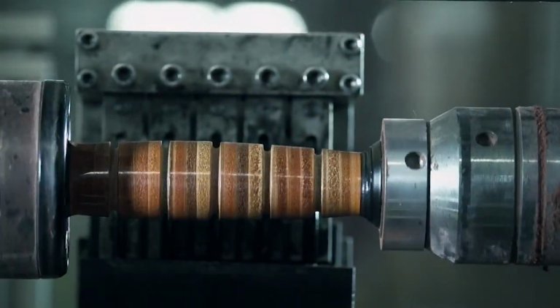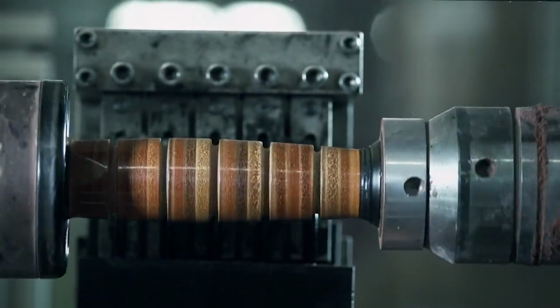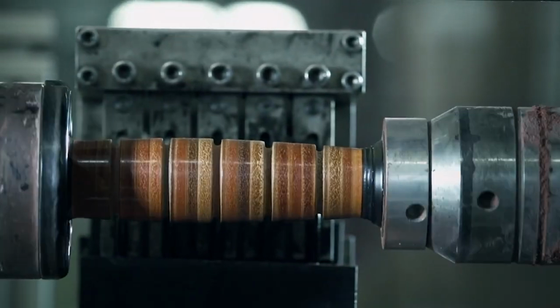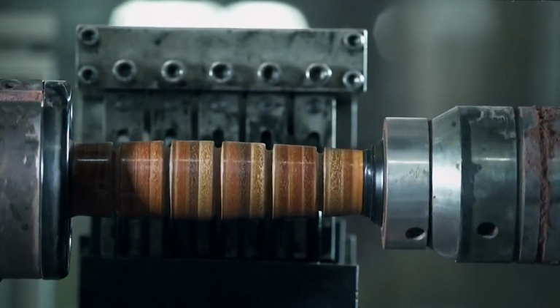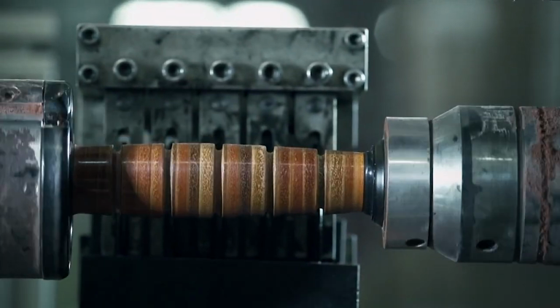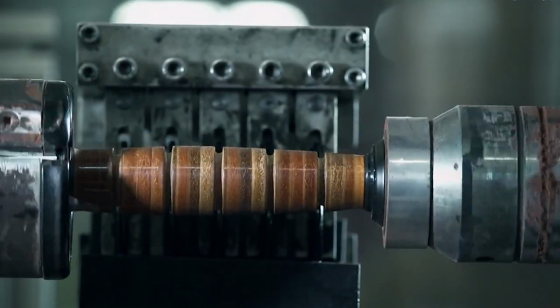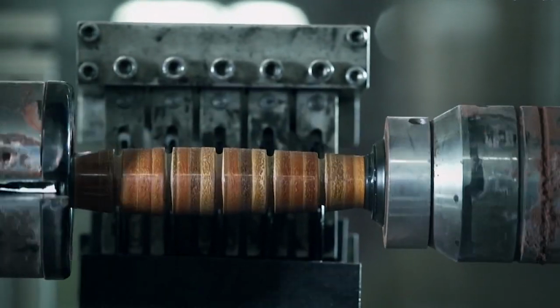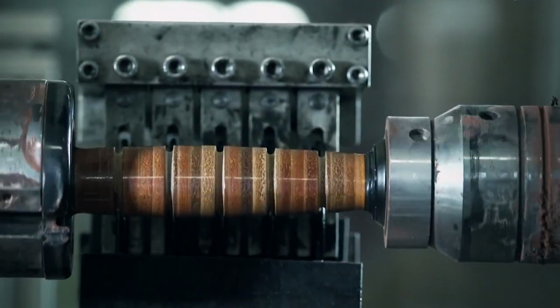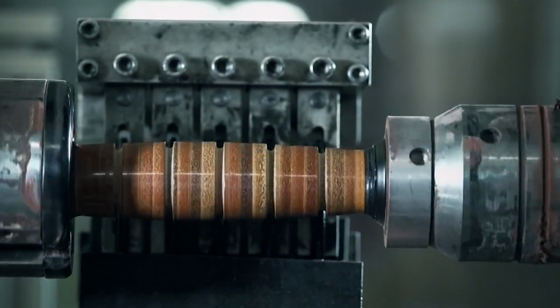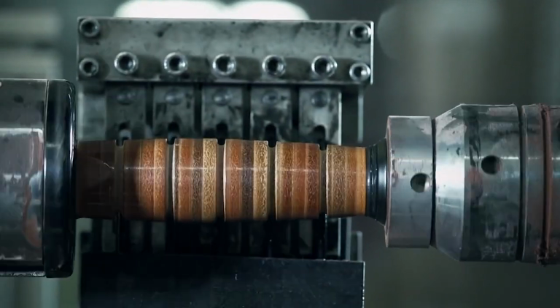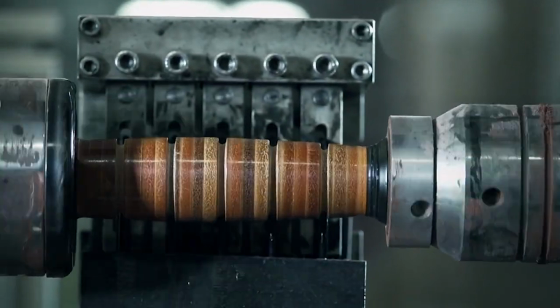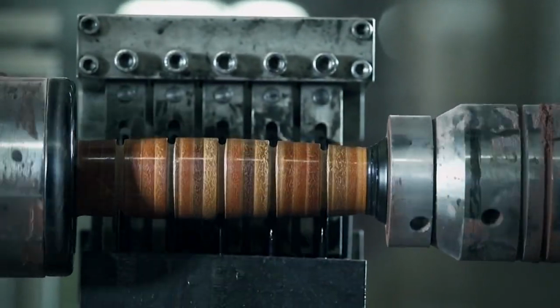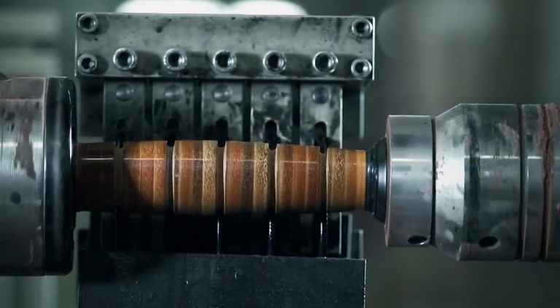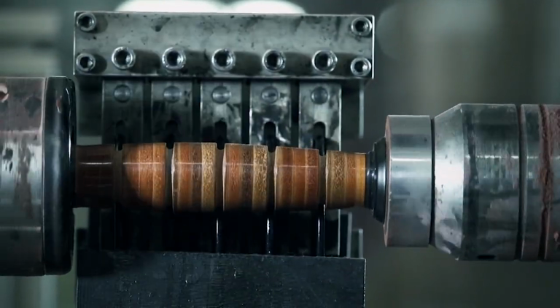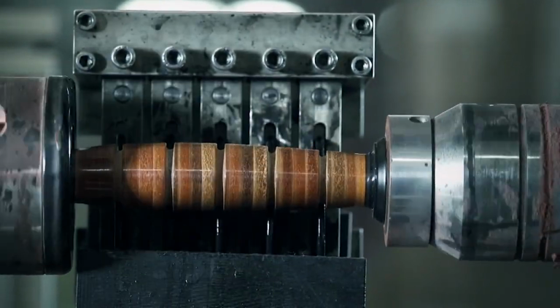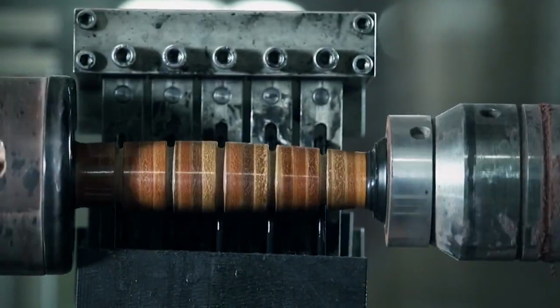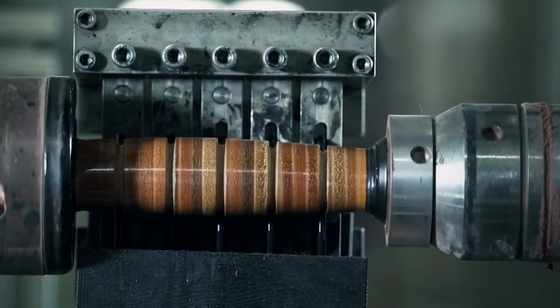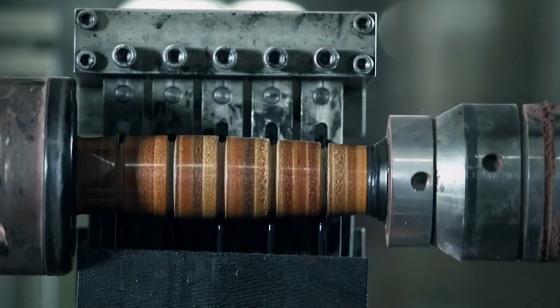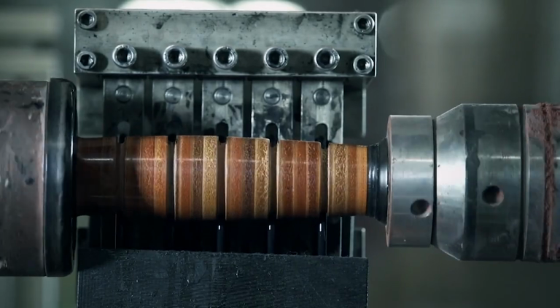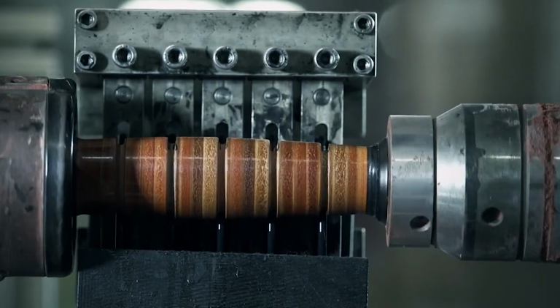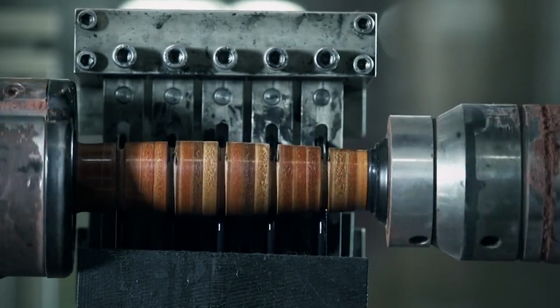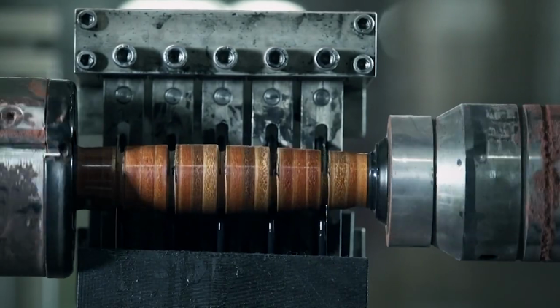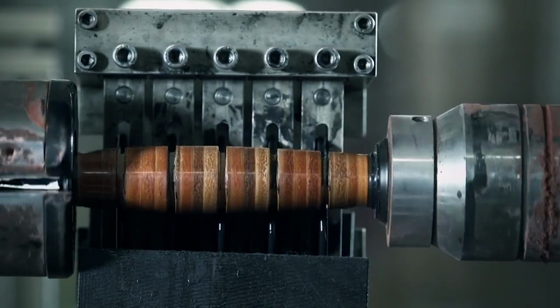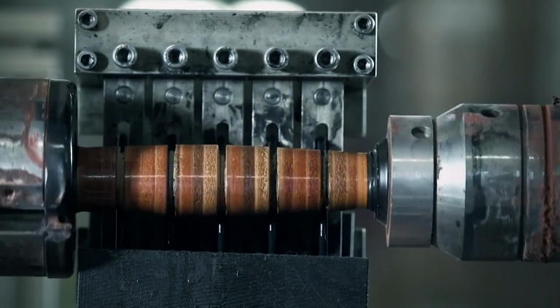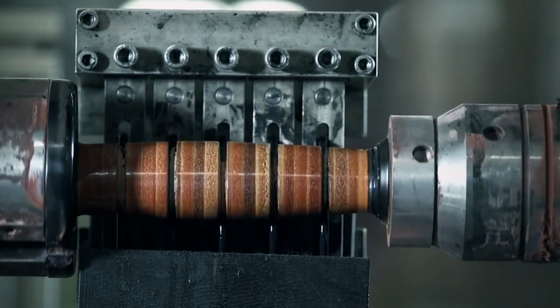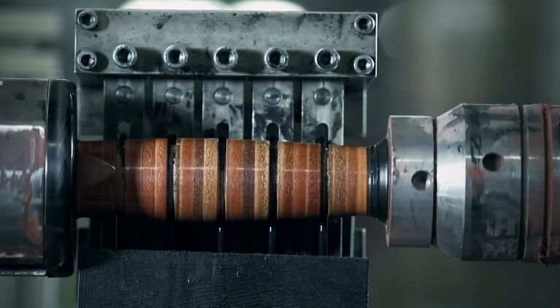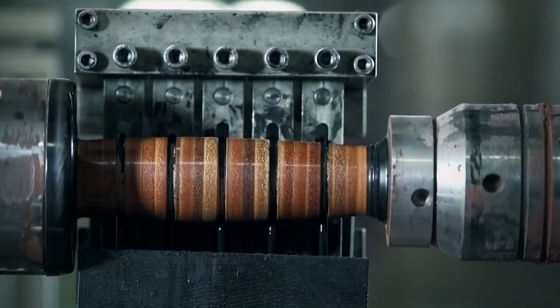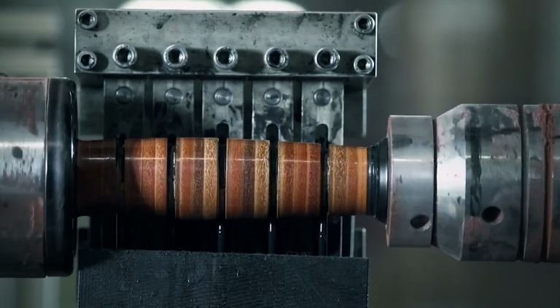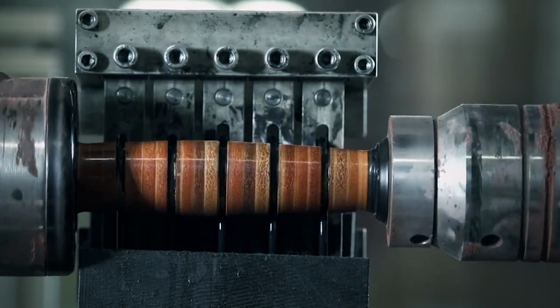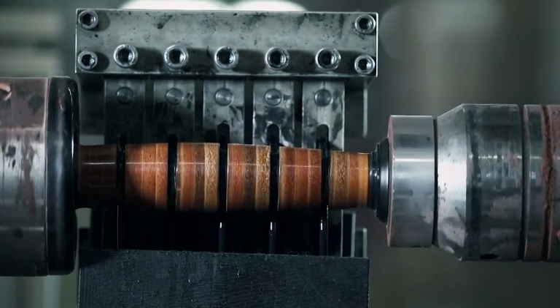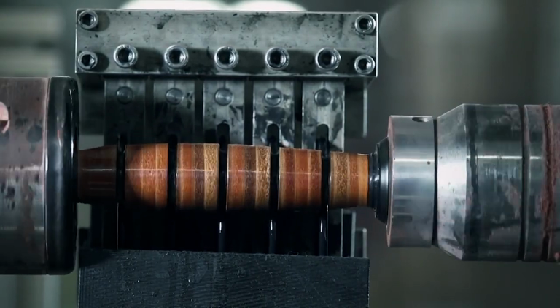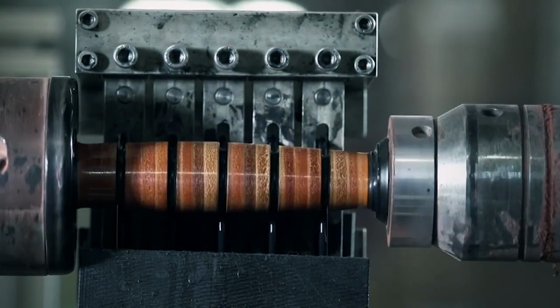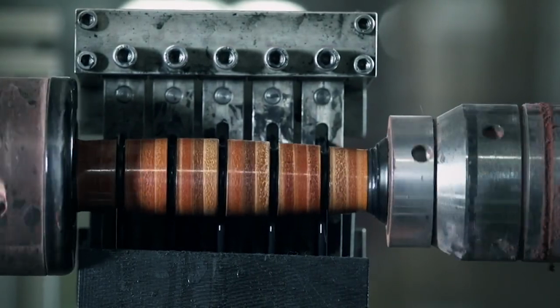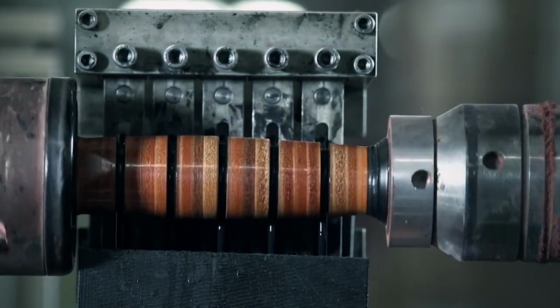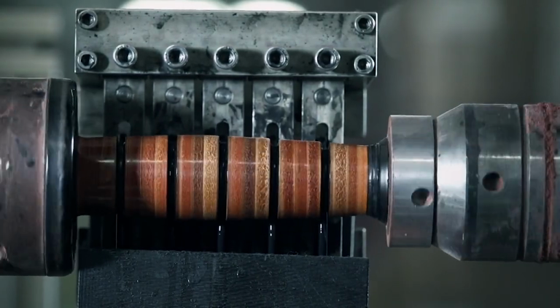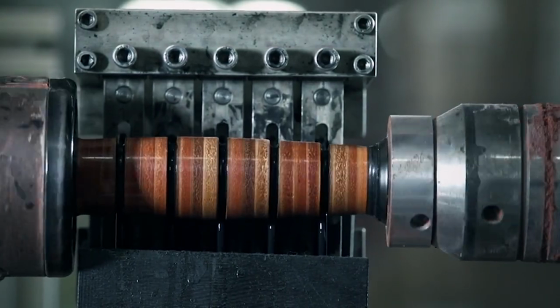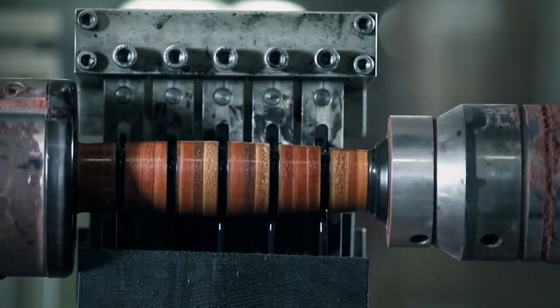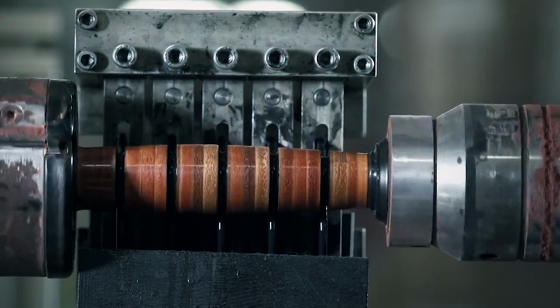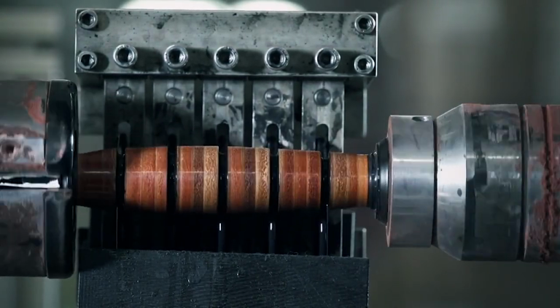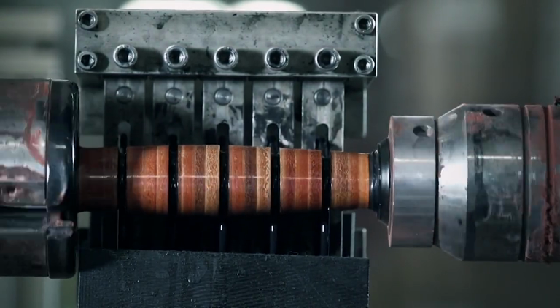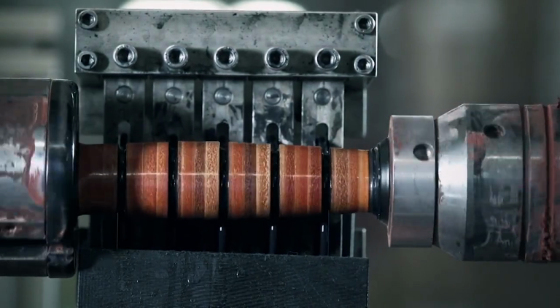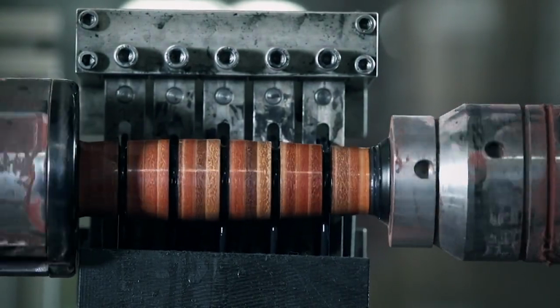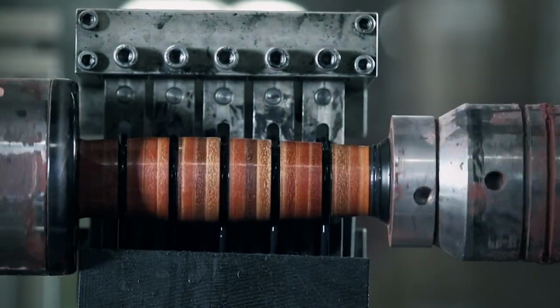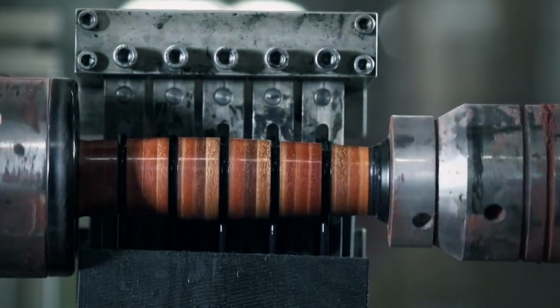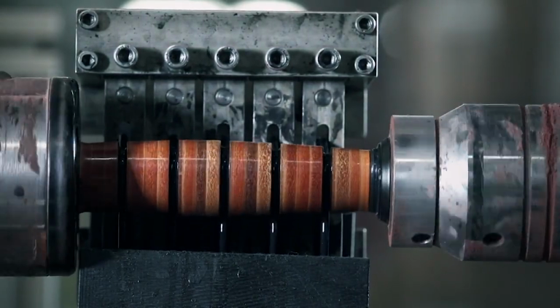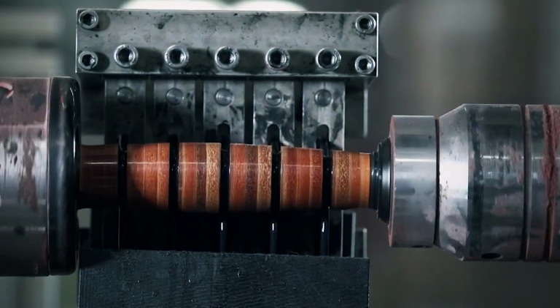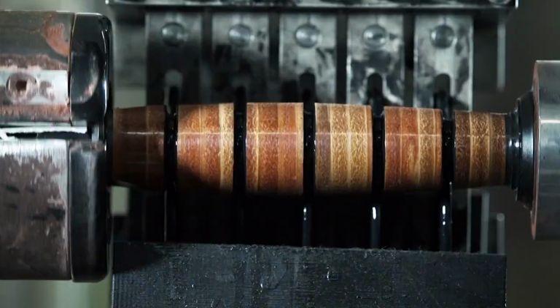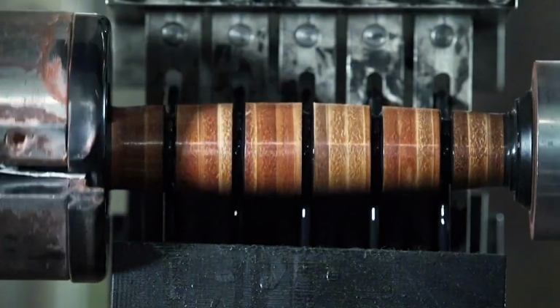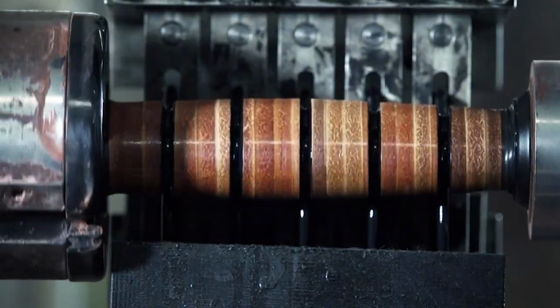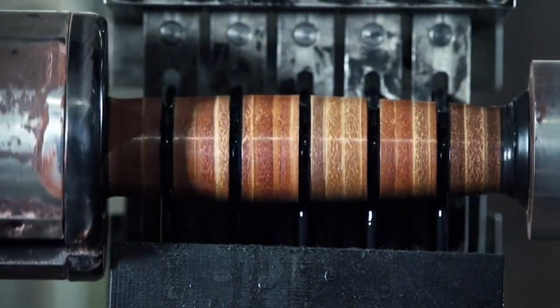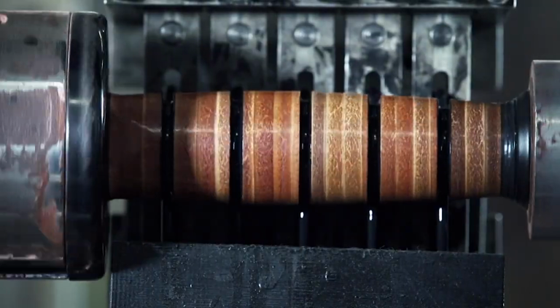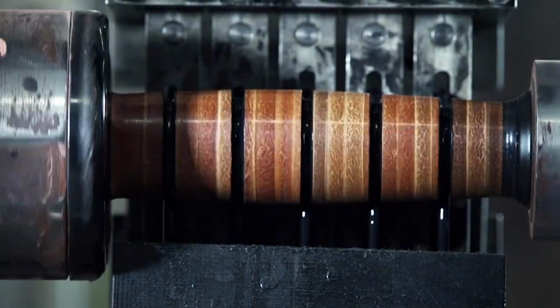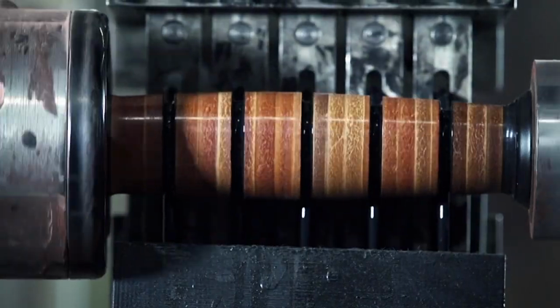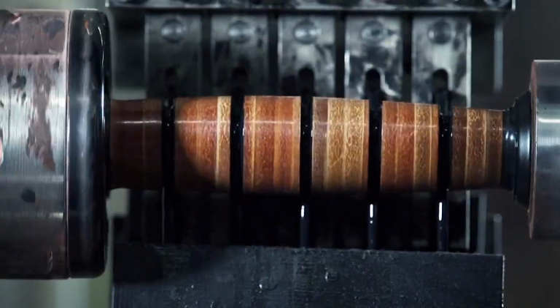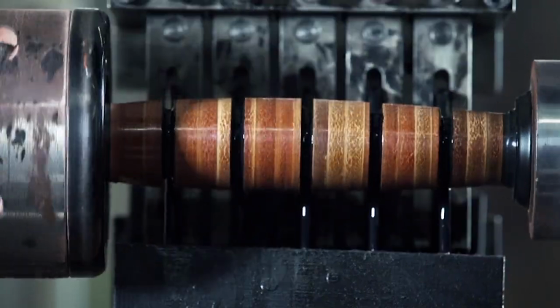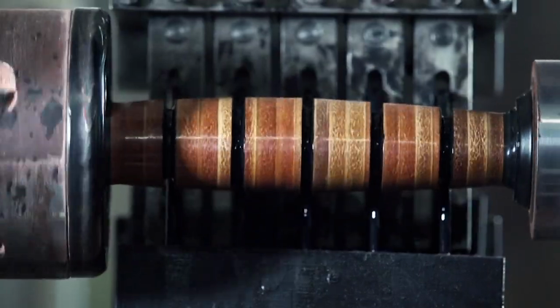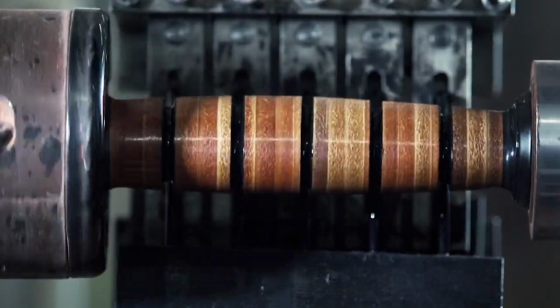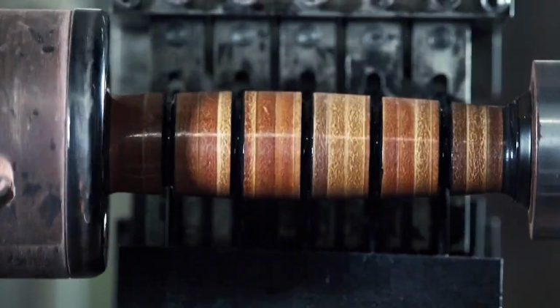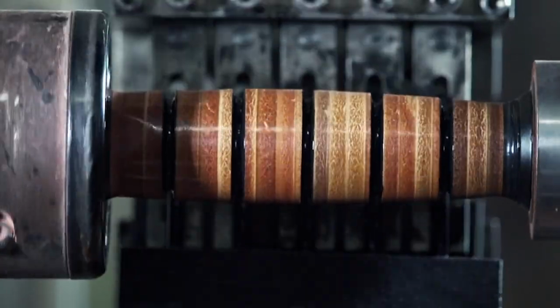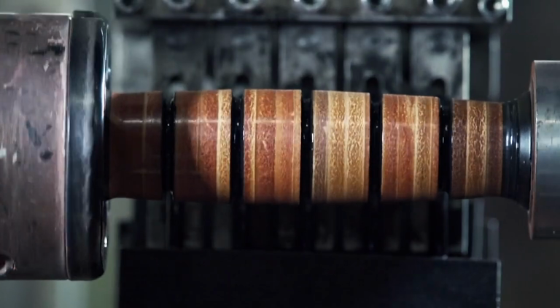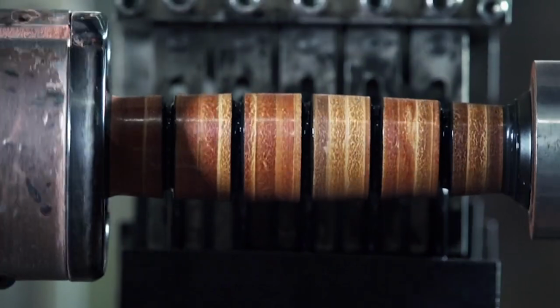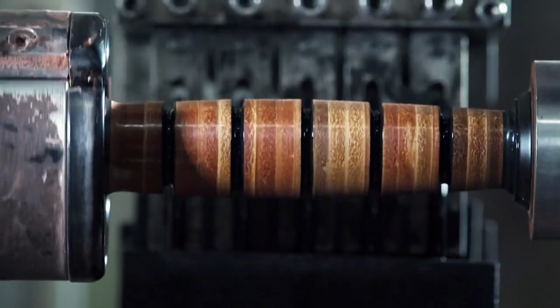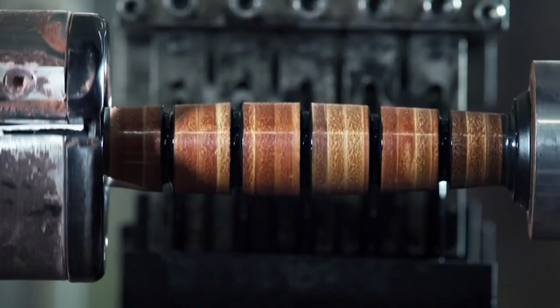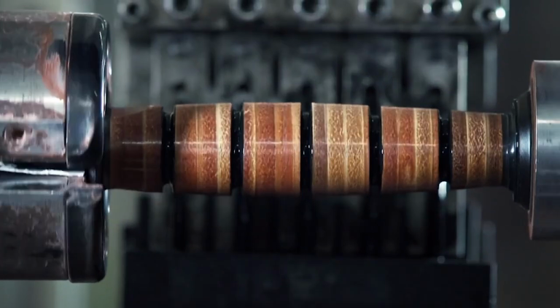Then the grooves are colored with a black dye, which soaks easily into the leather. And the handle is complete.